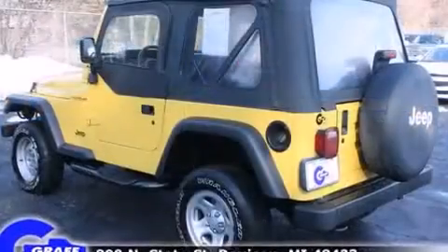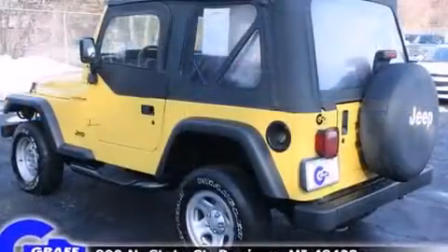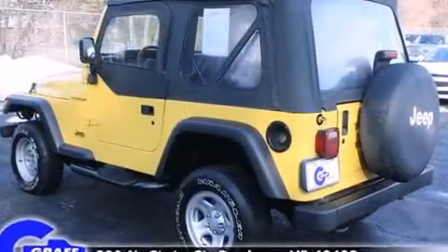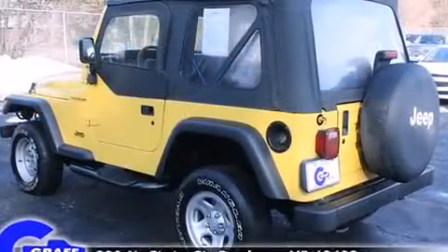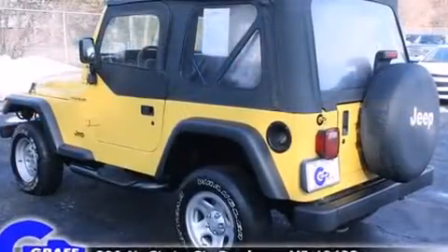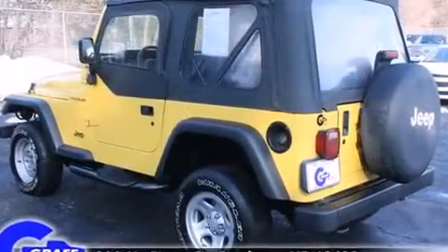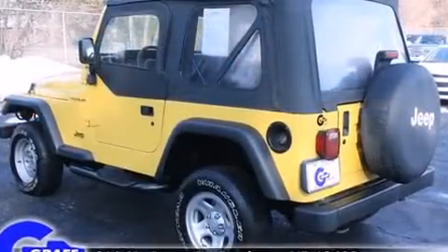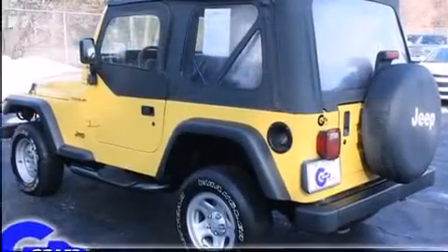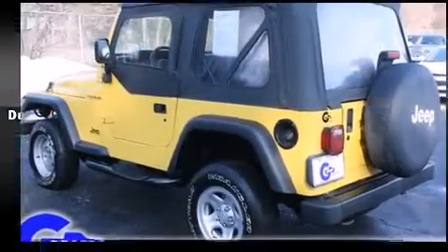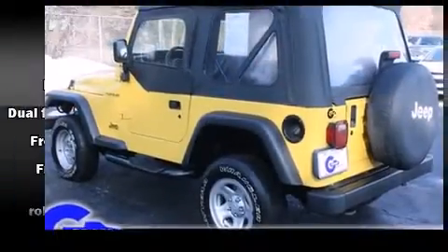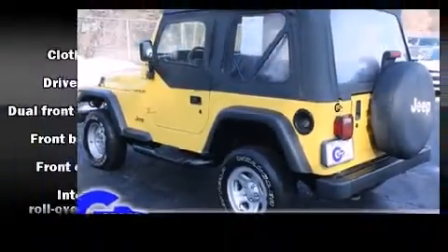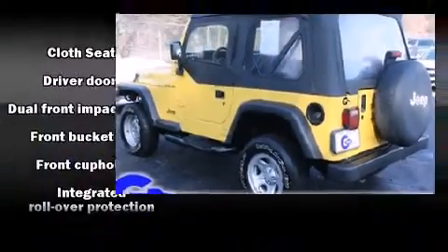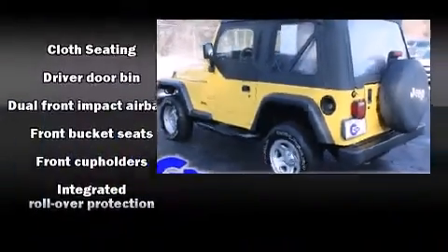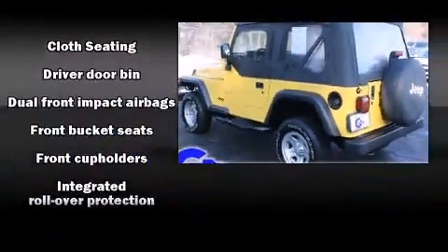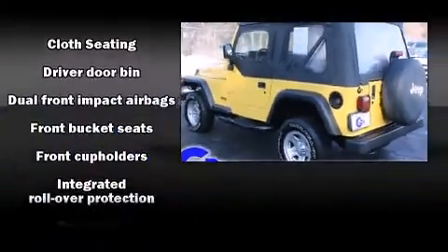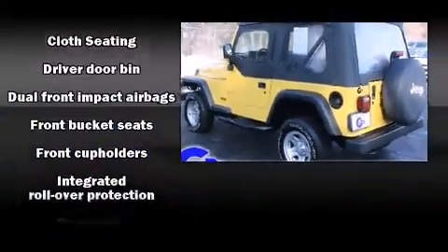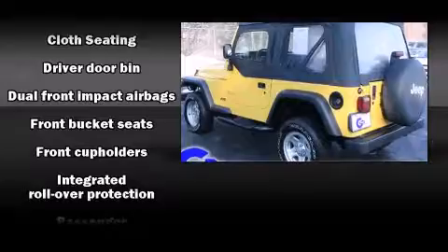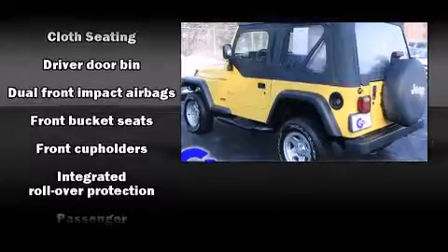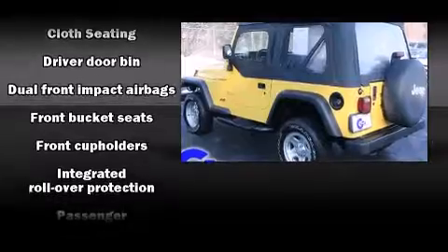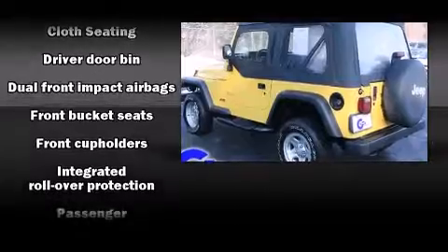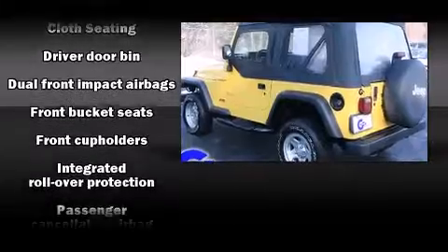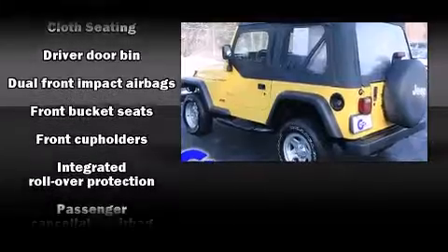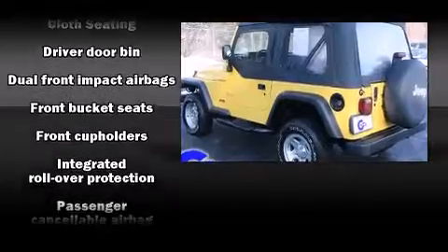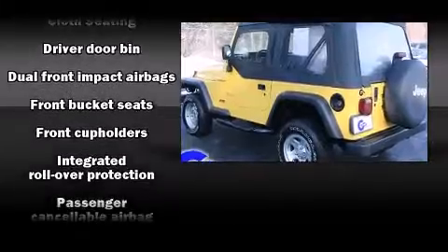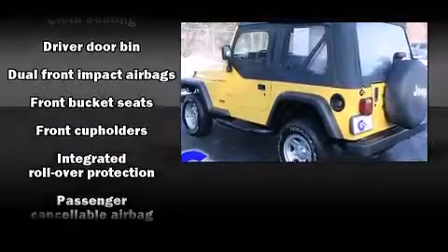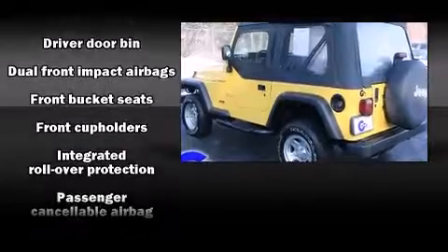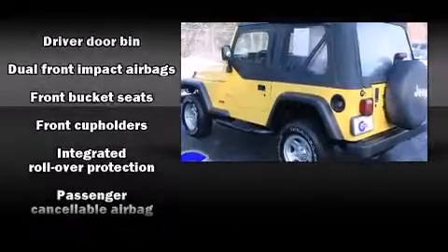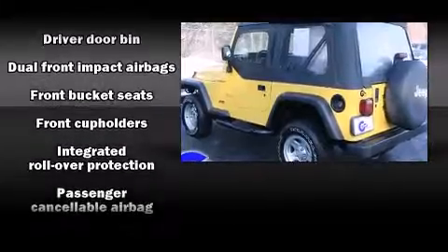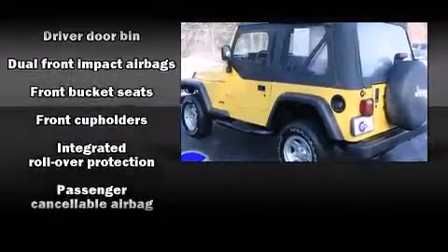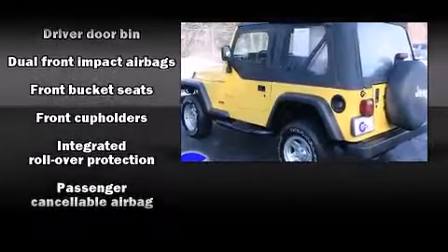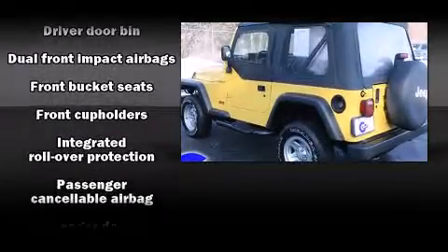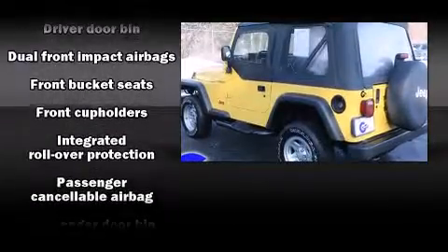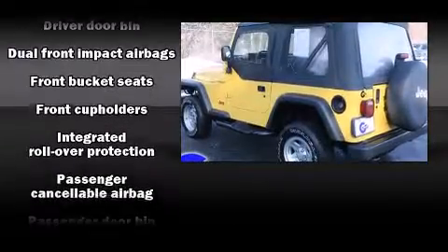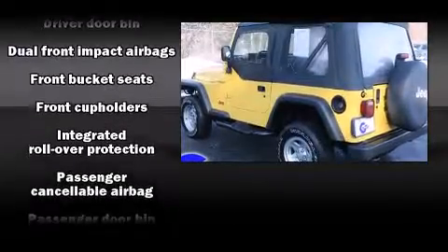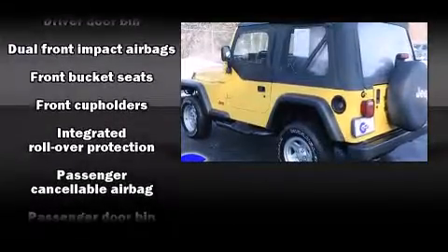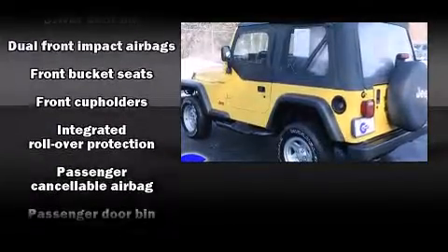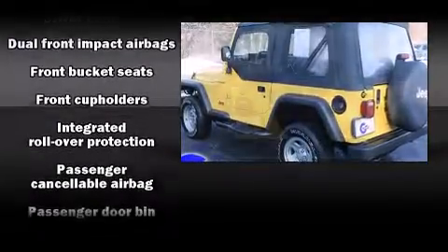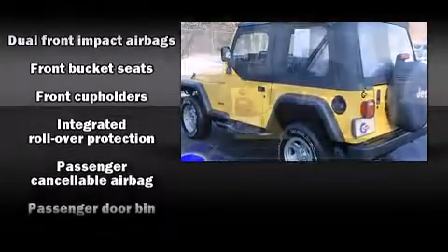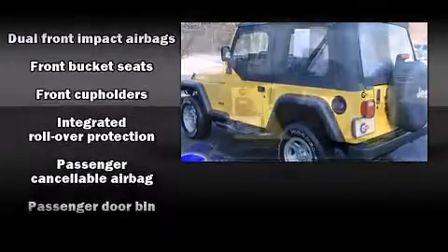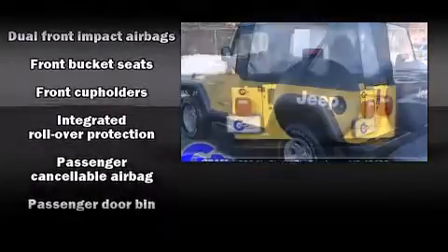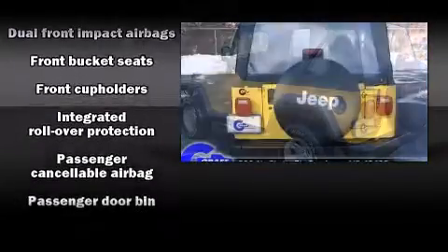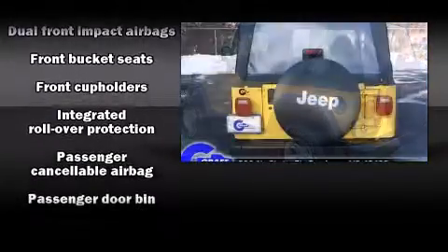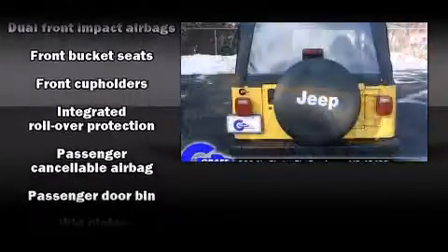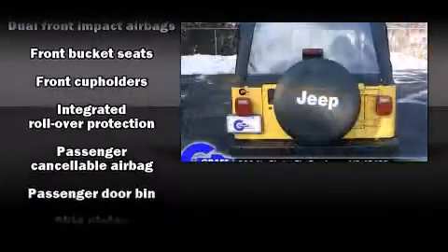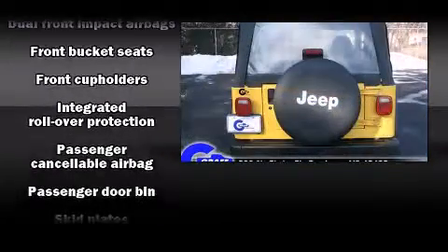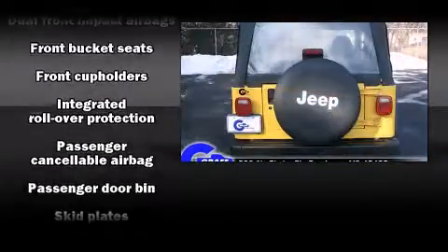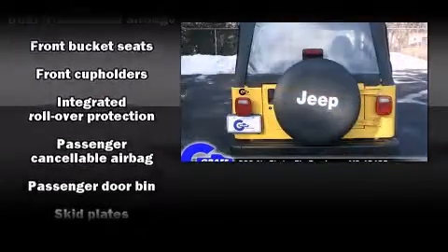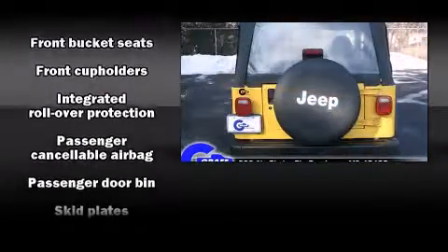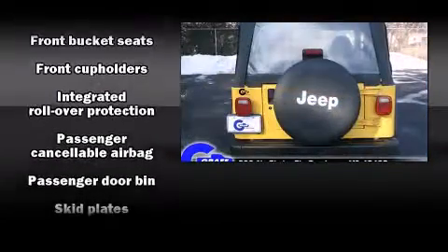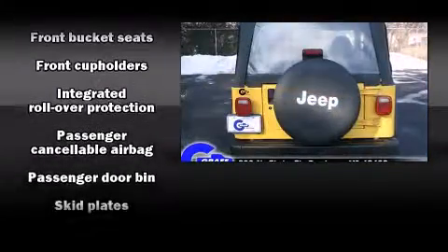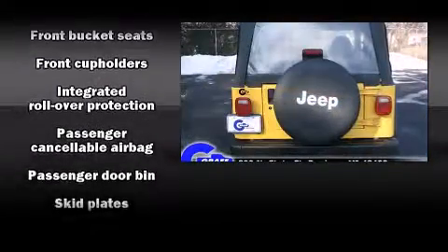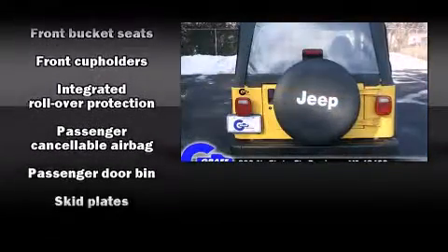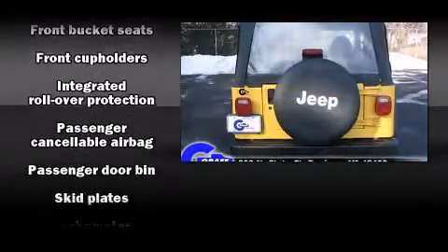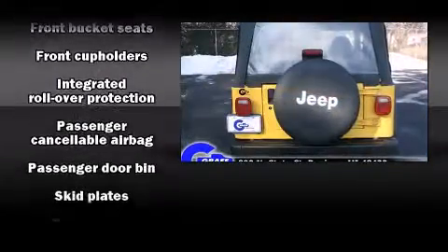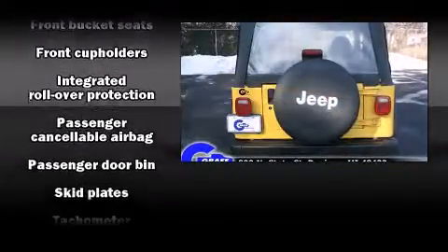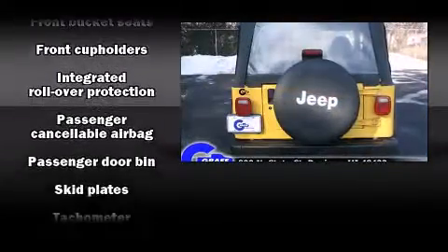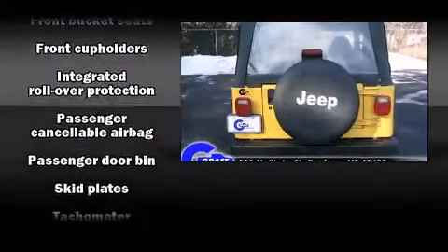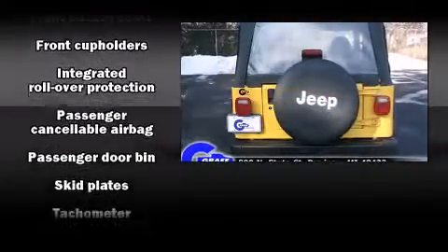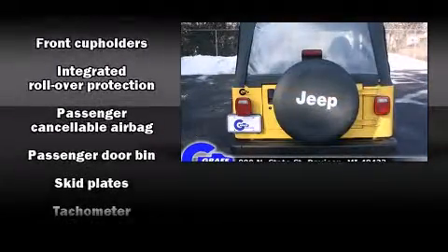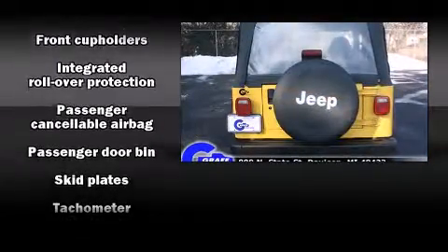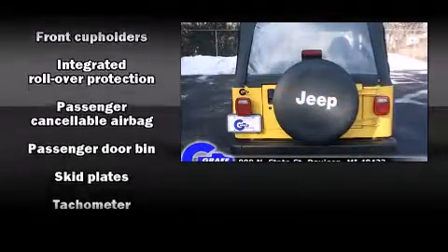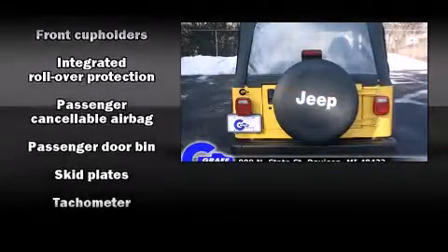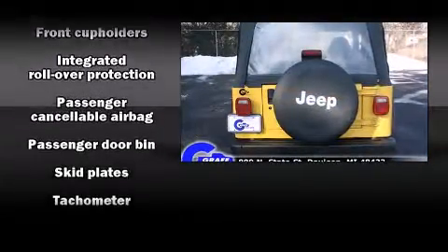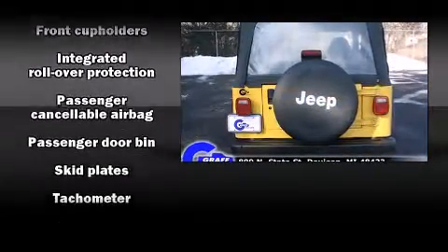Top features include front bucket seats, a tachometer, skid plates, and more.